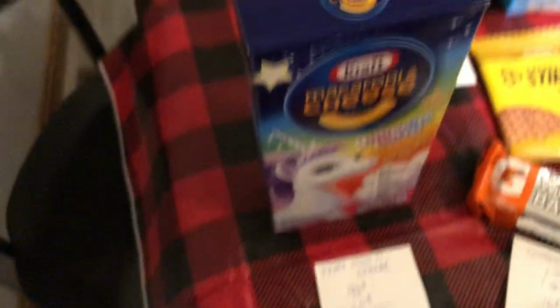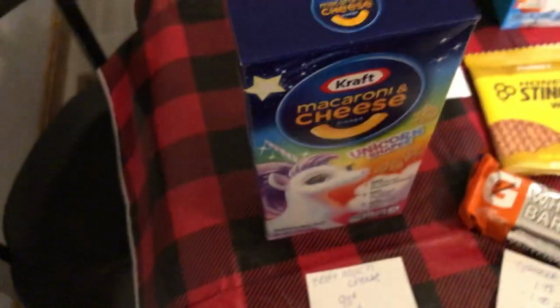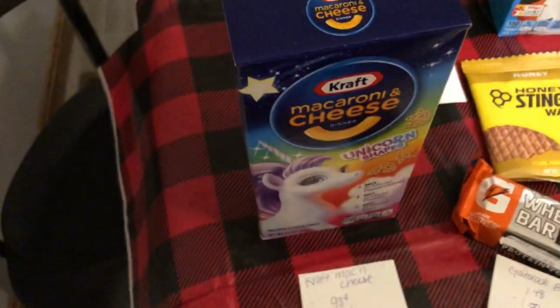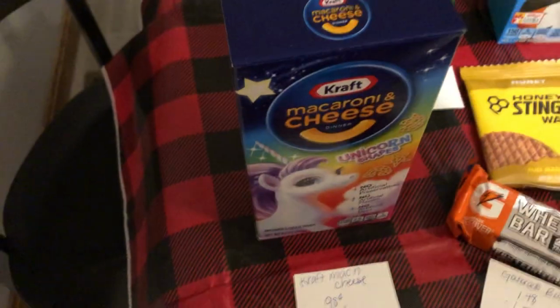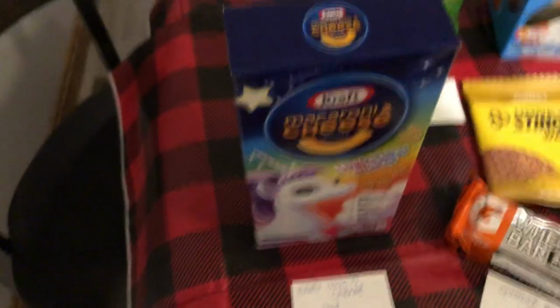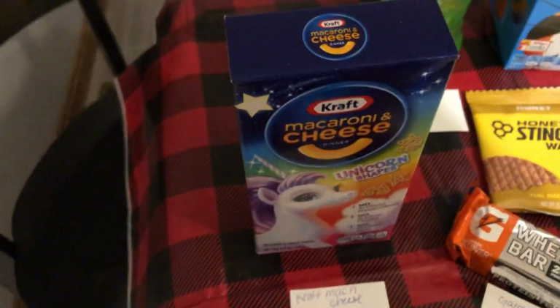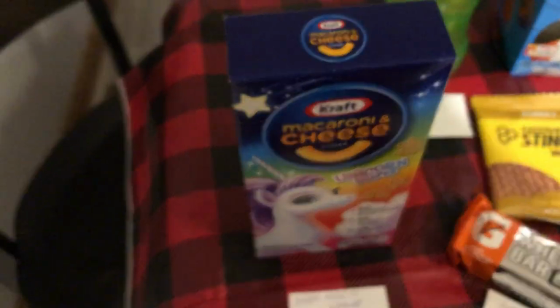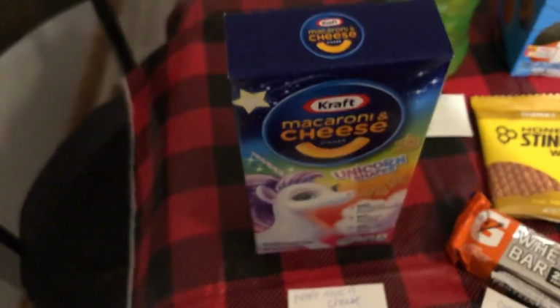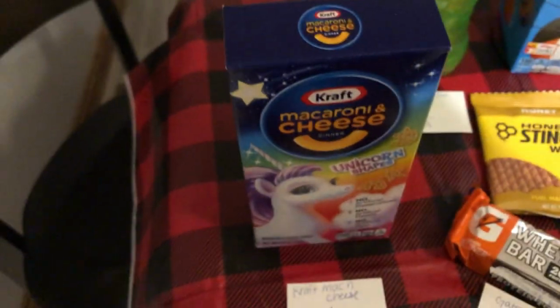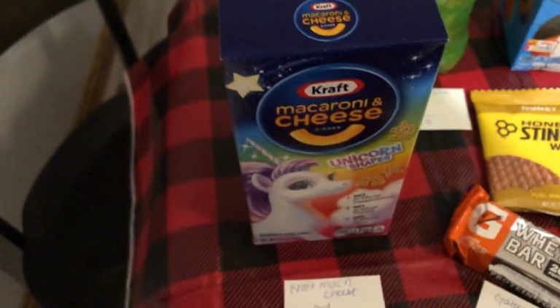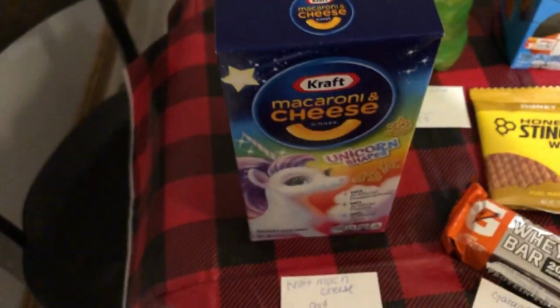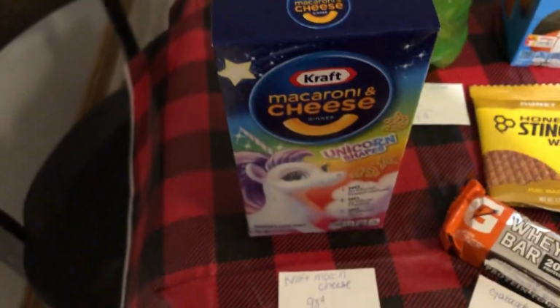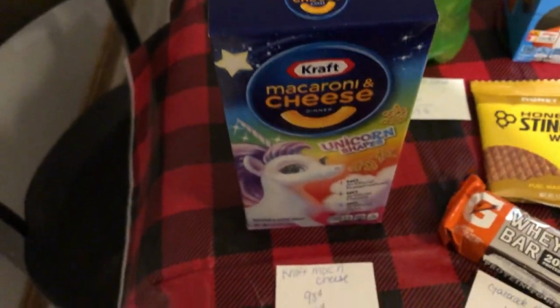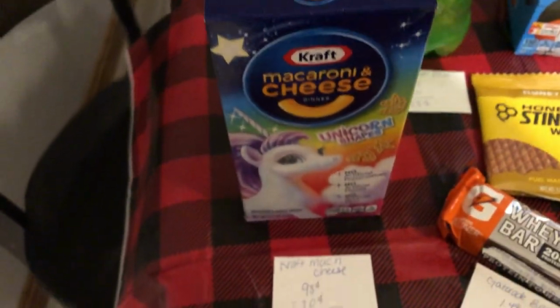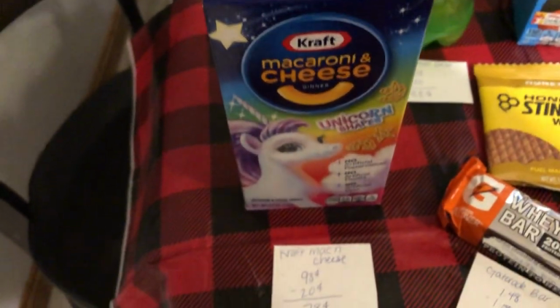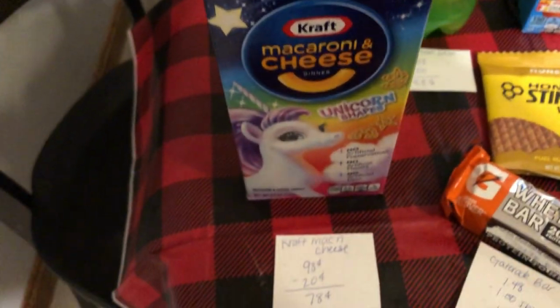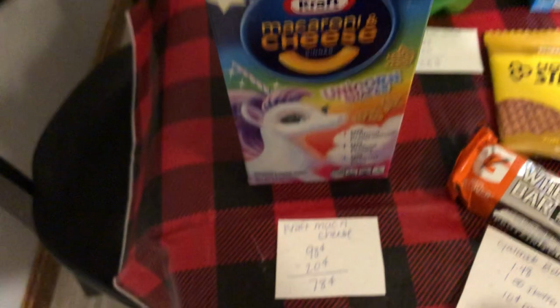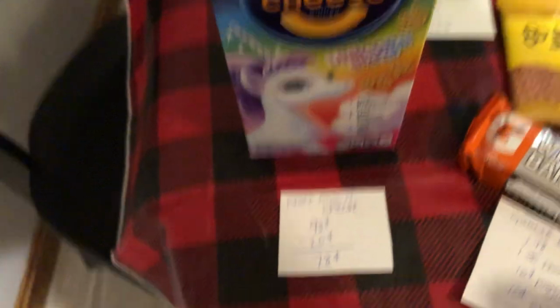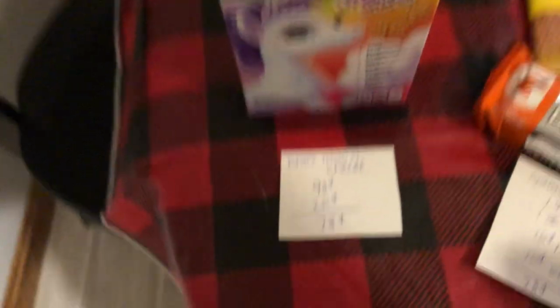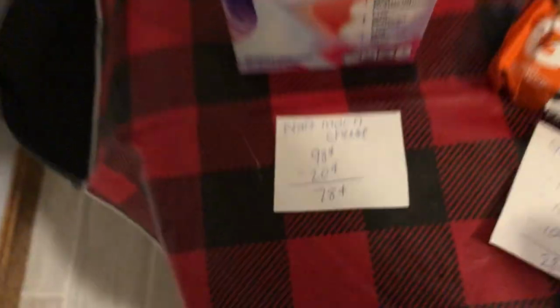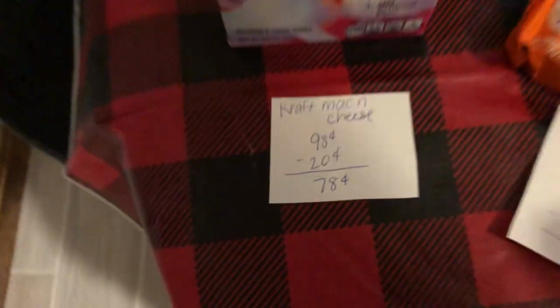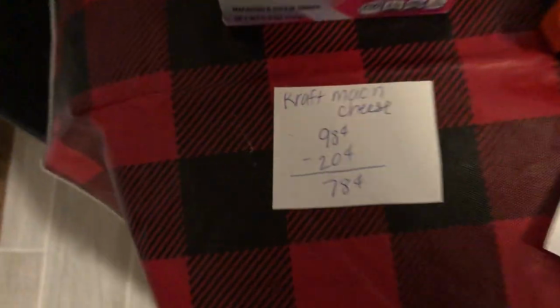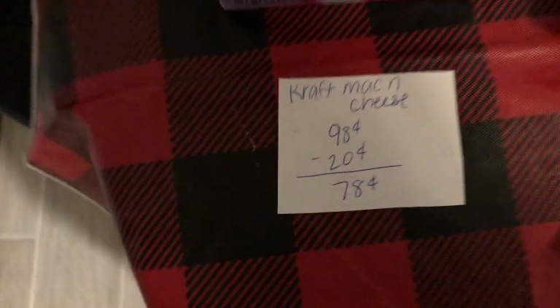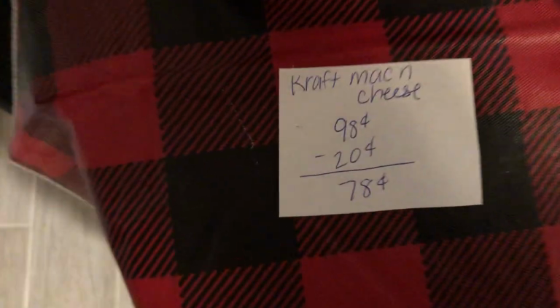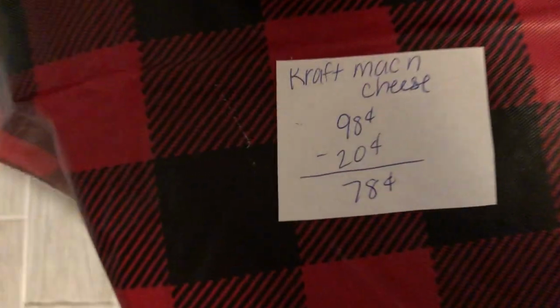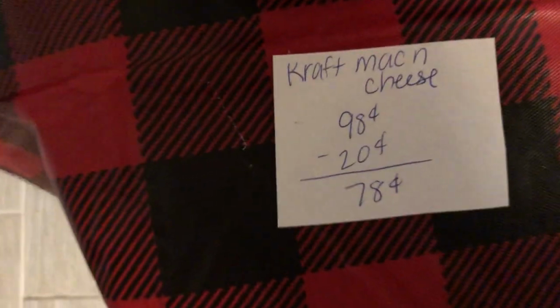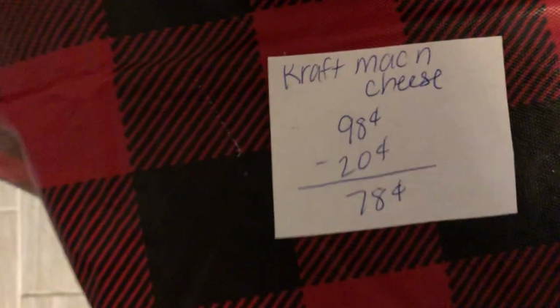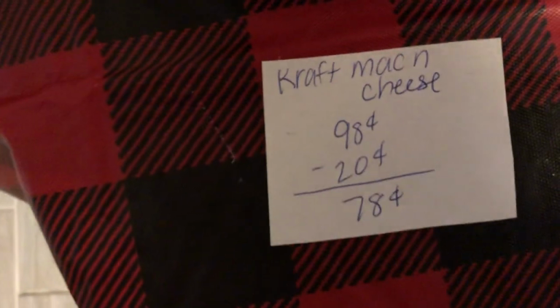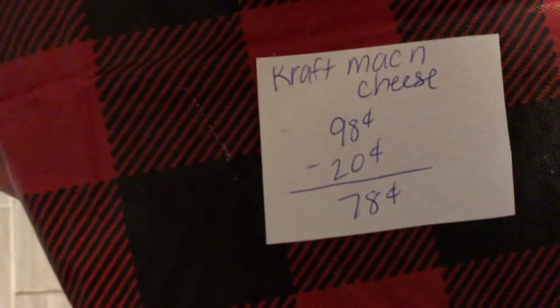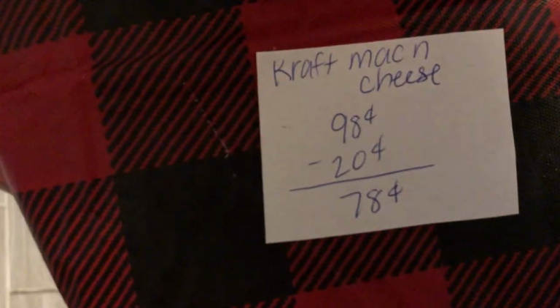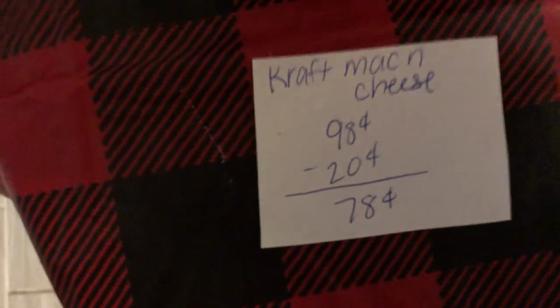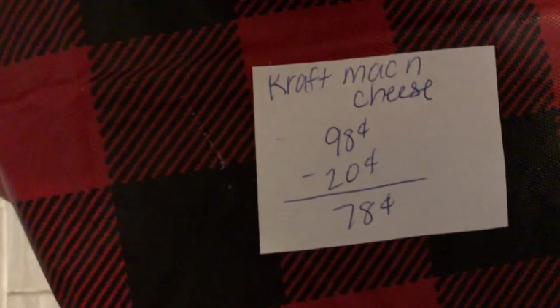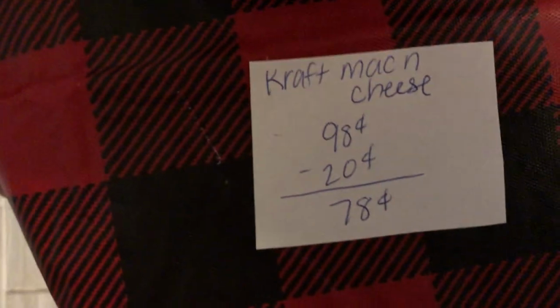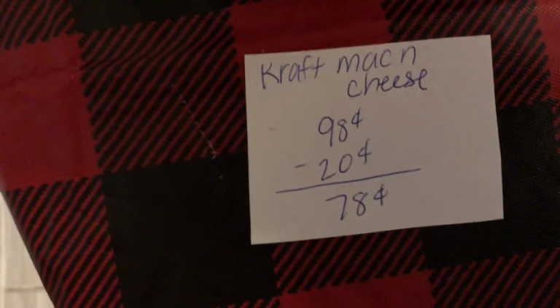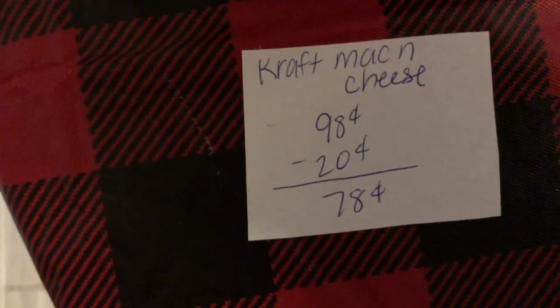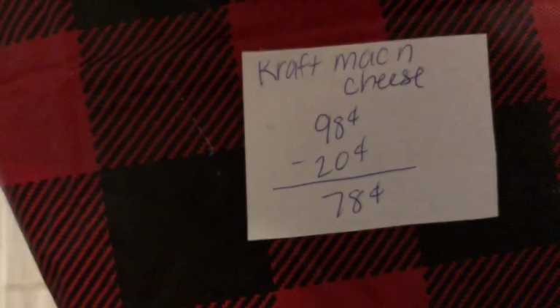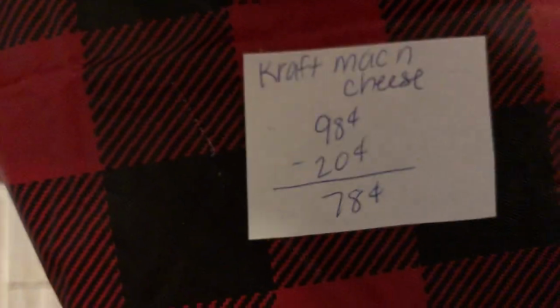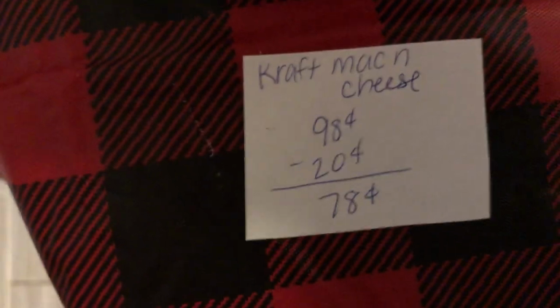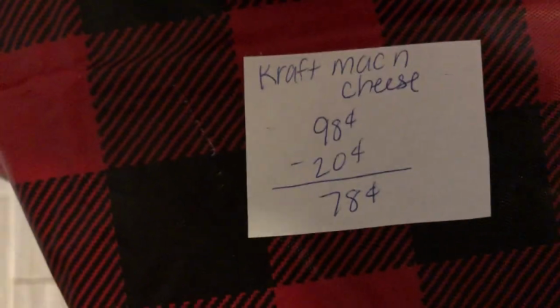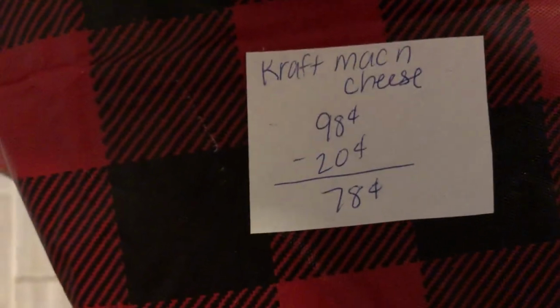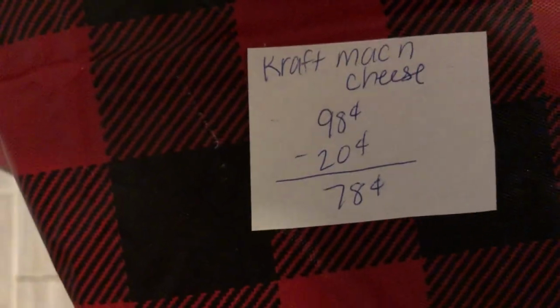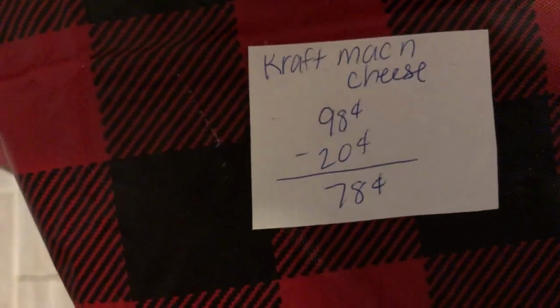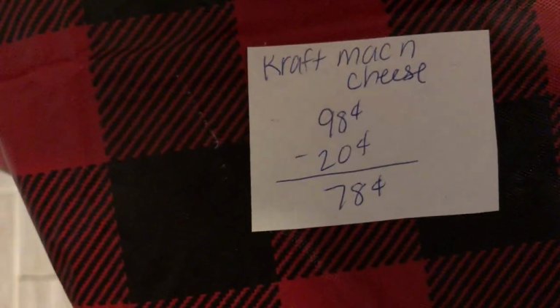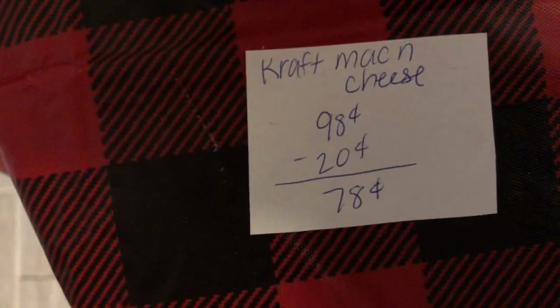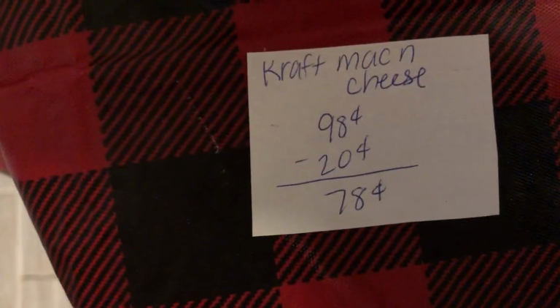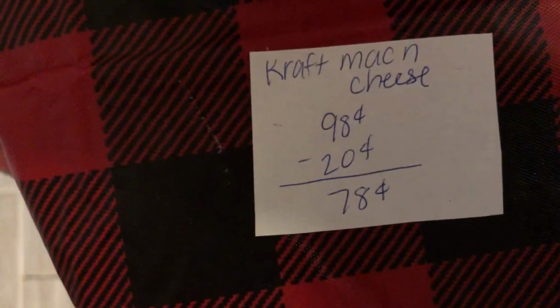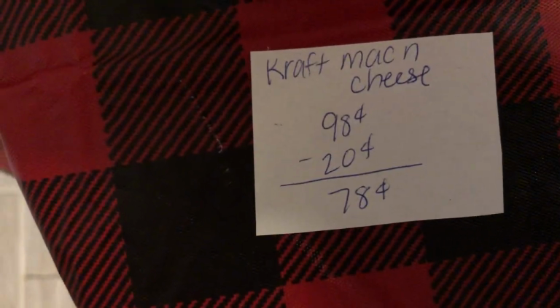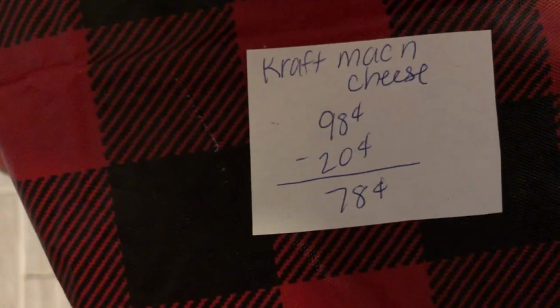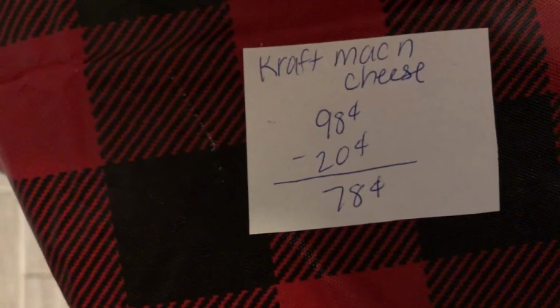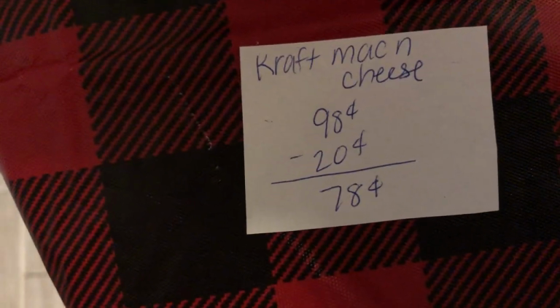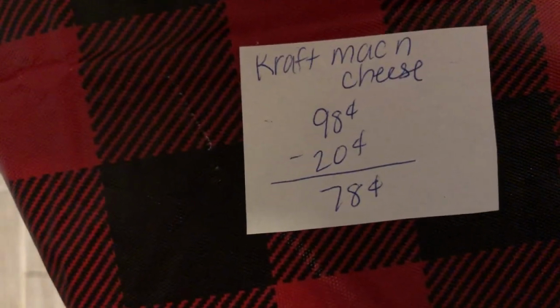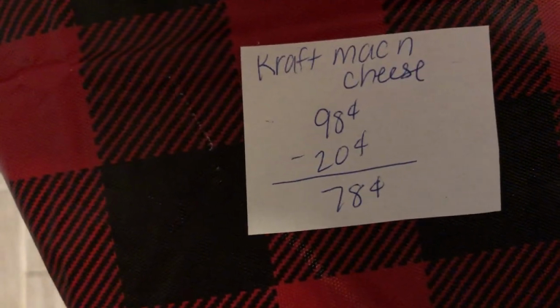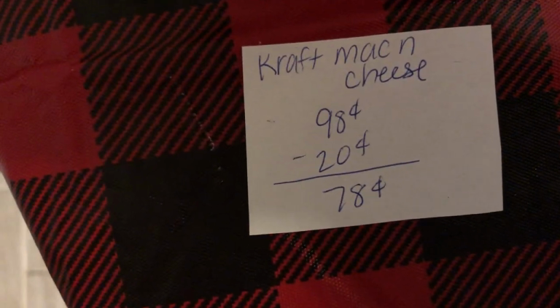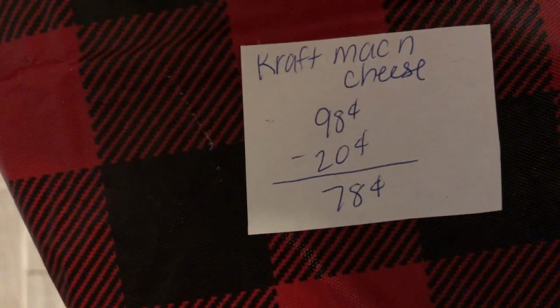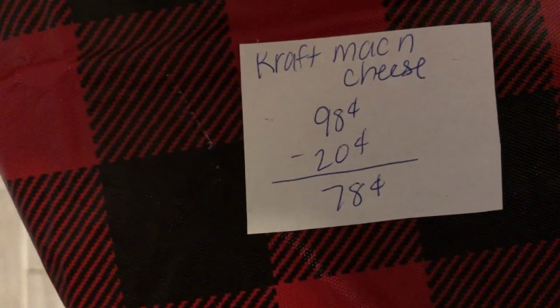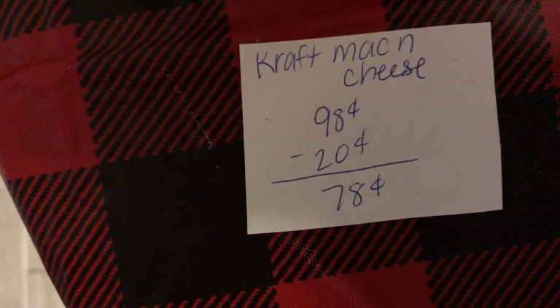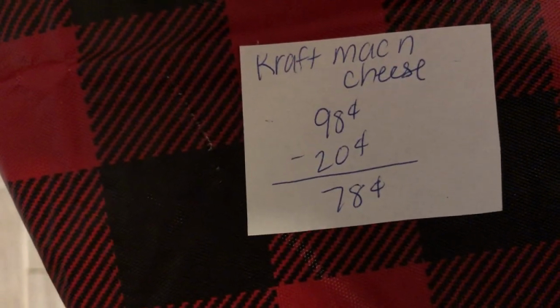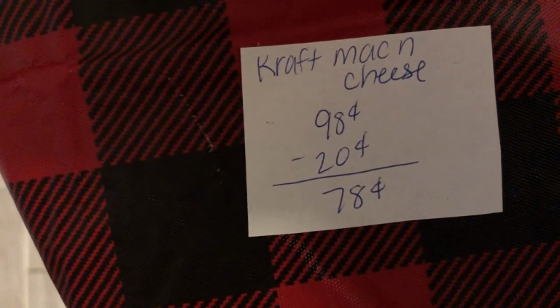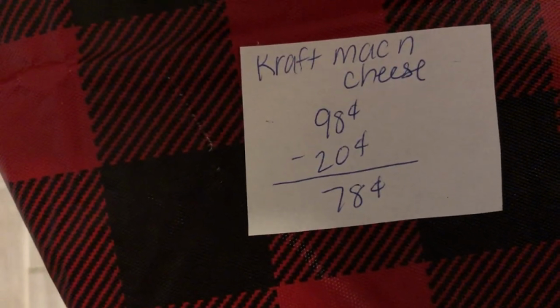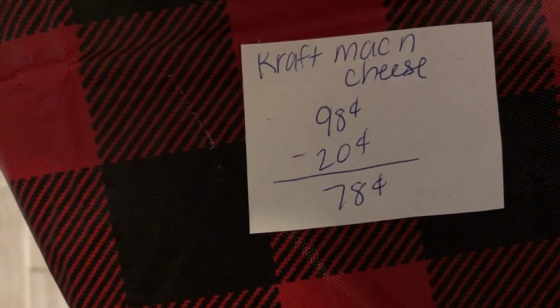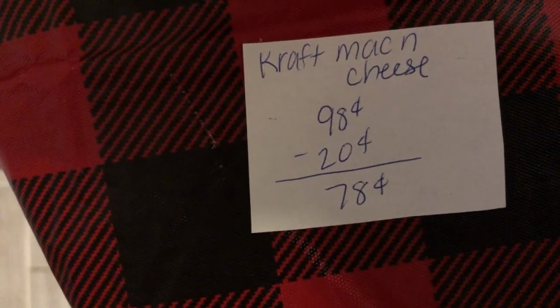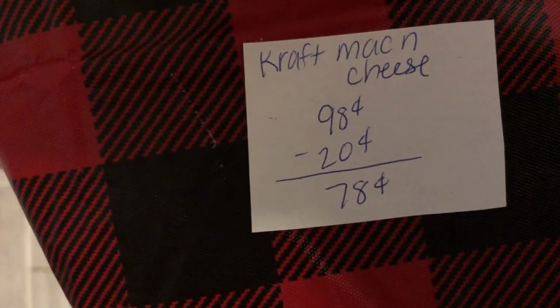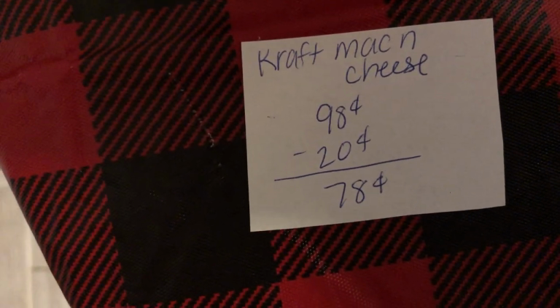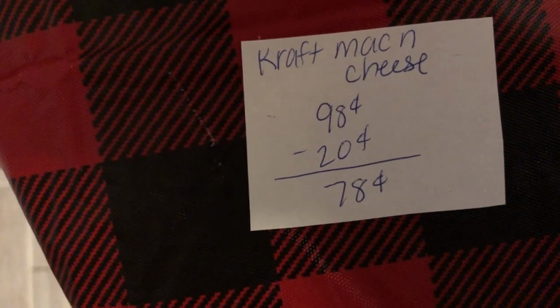The next deal is on the Kraft Mac and Cheese. It is $0.98 and Ibotta has $0.20 back making it $0.78.